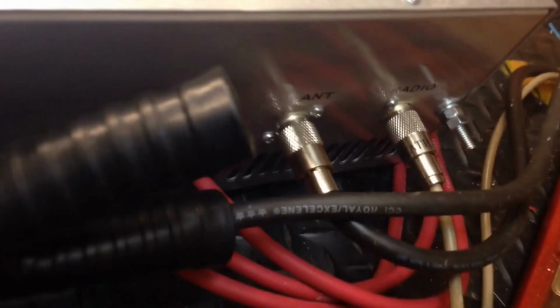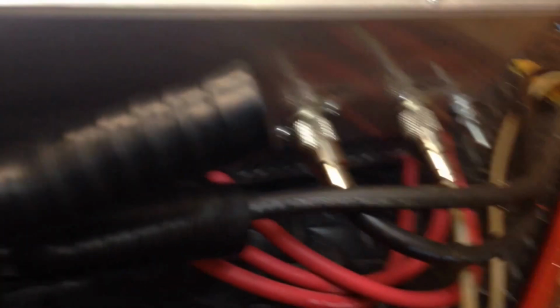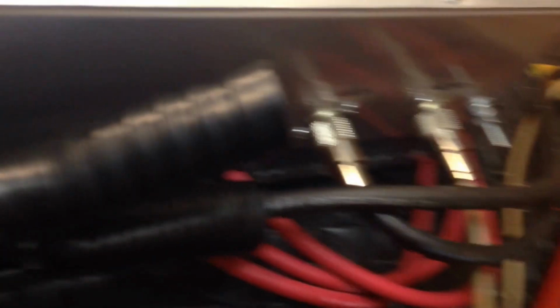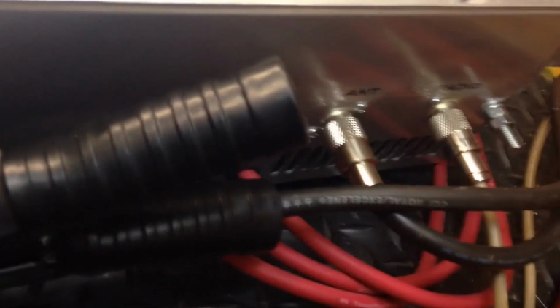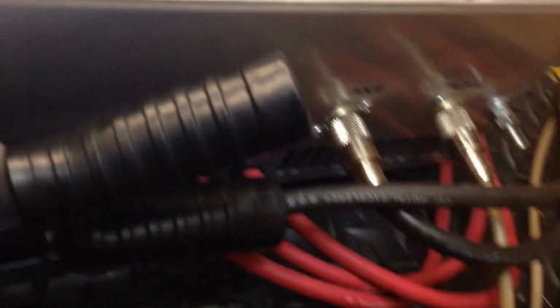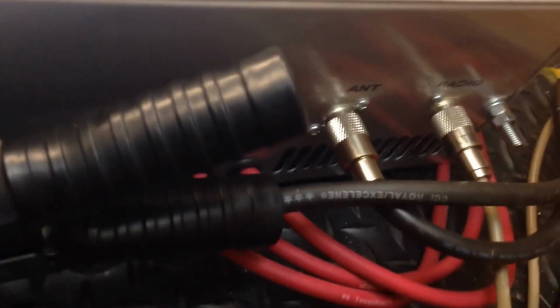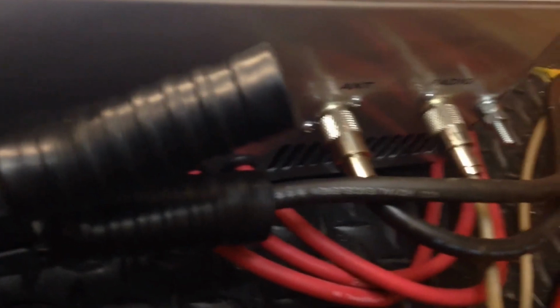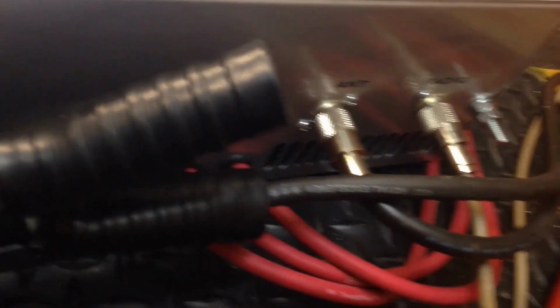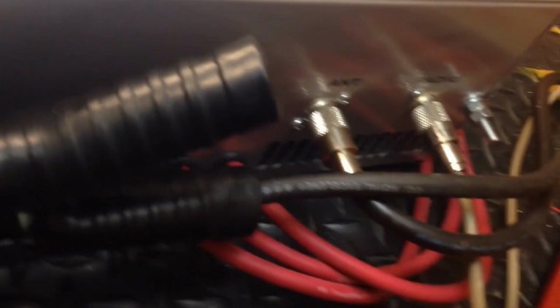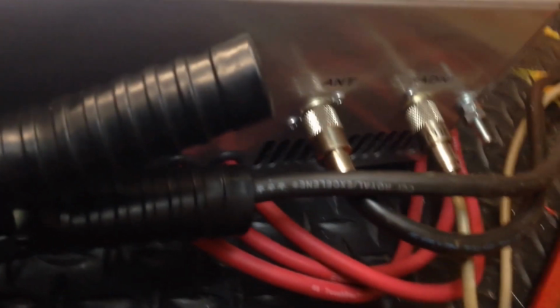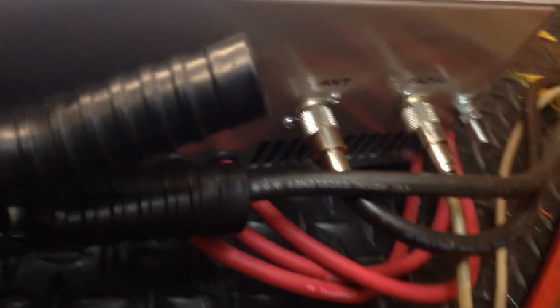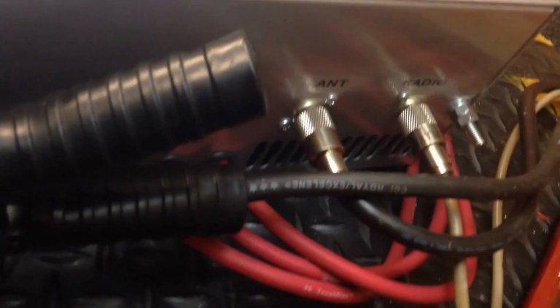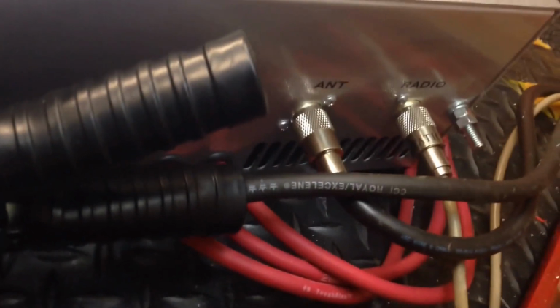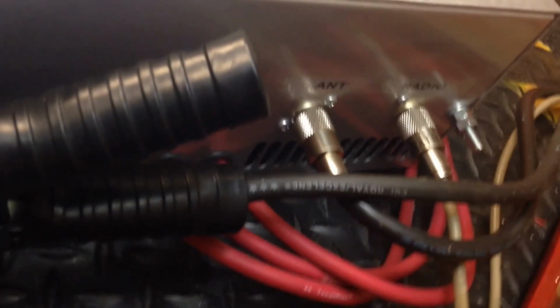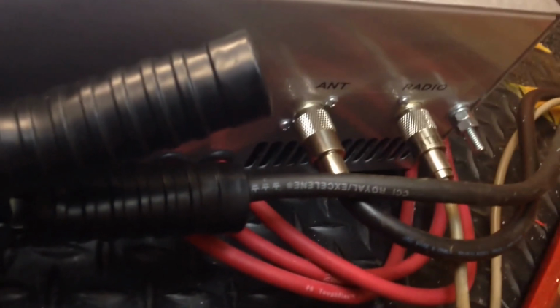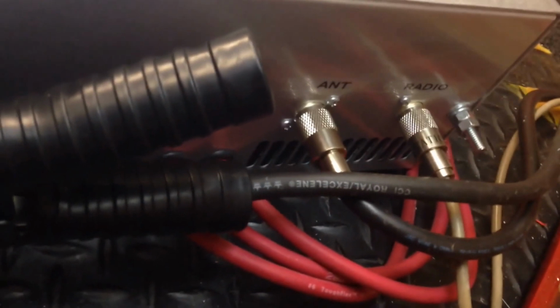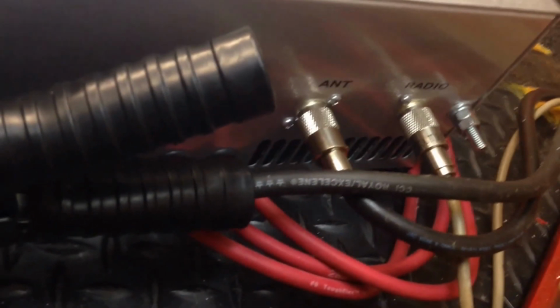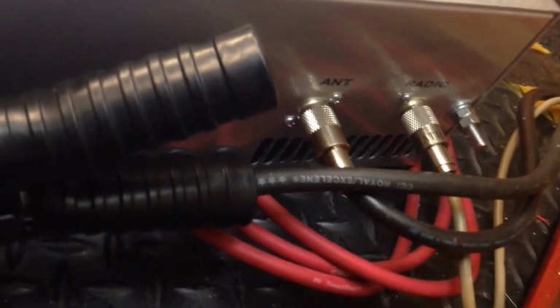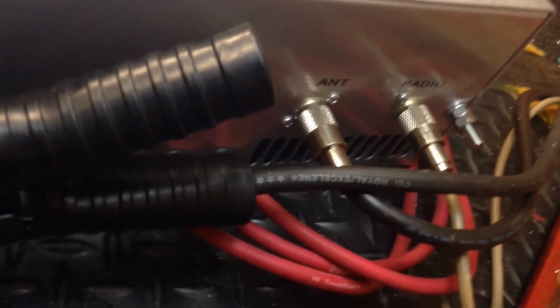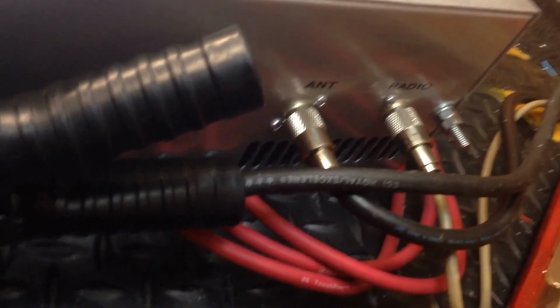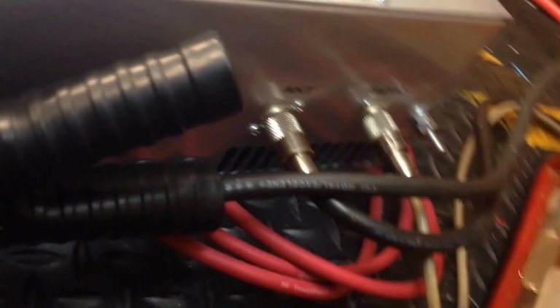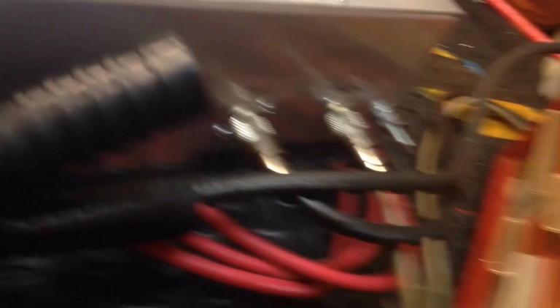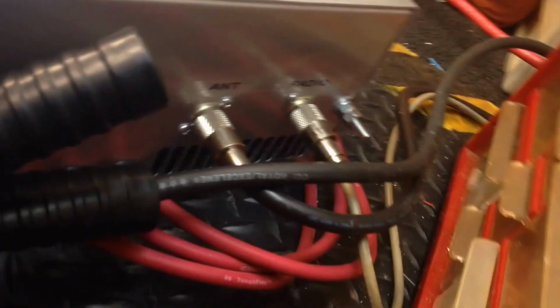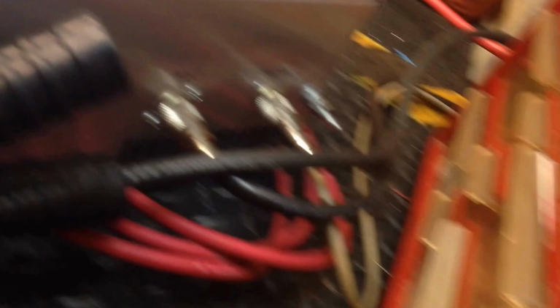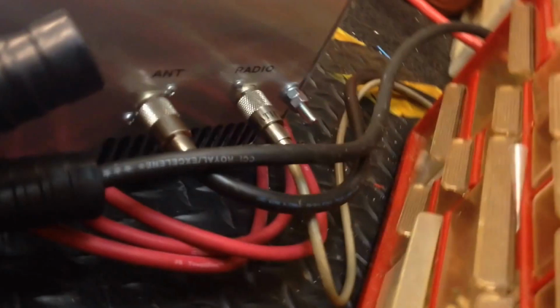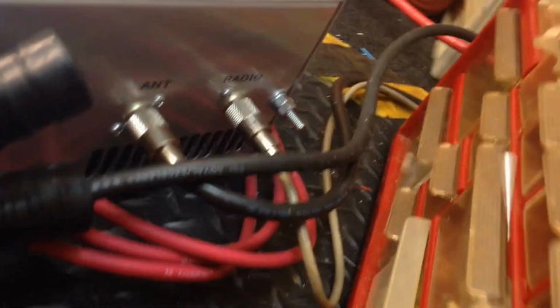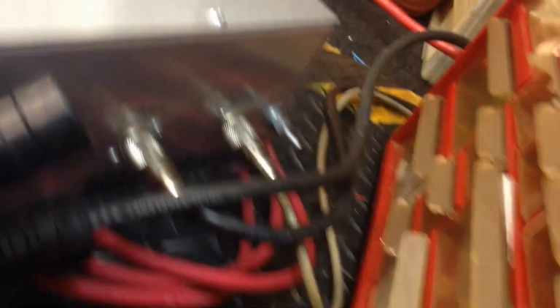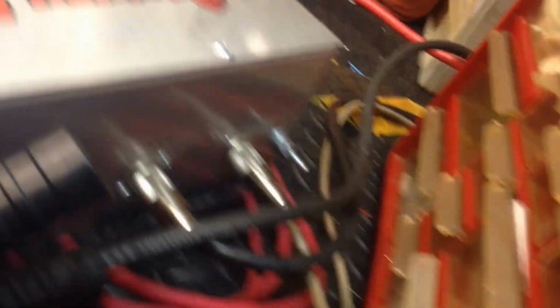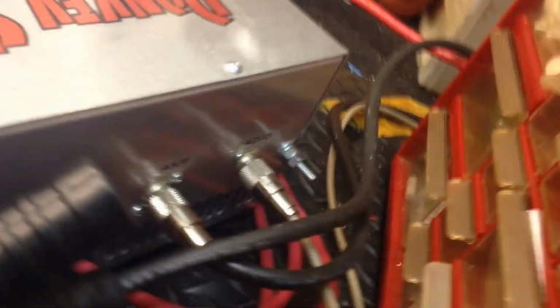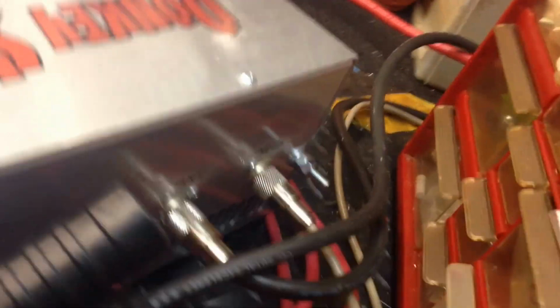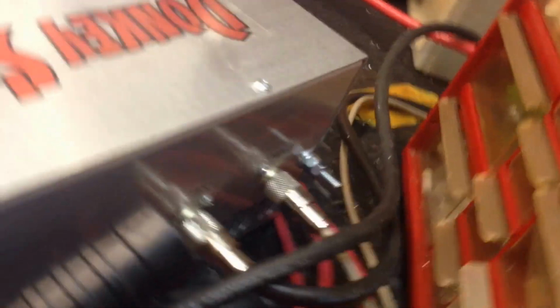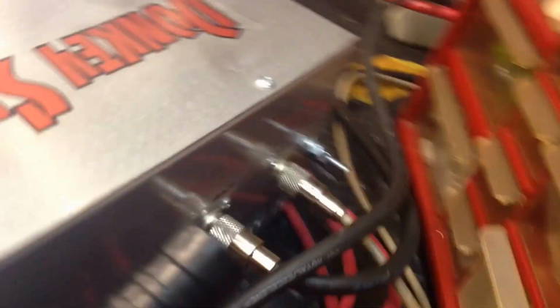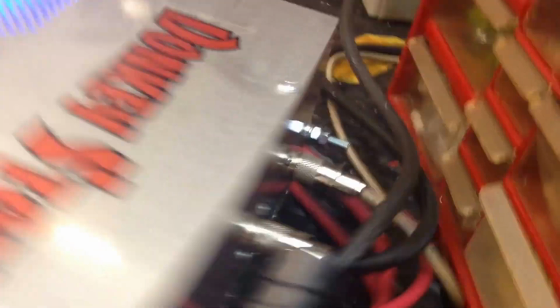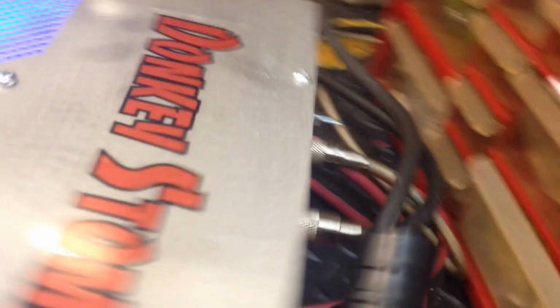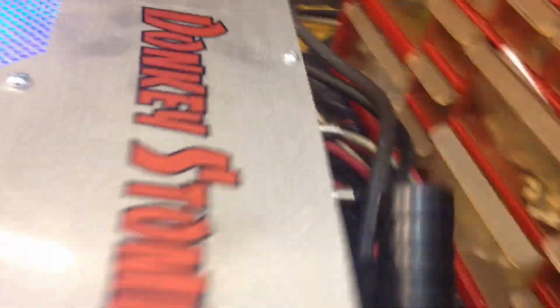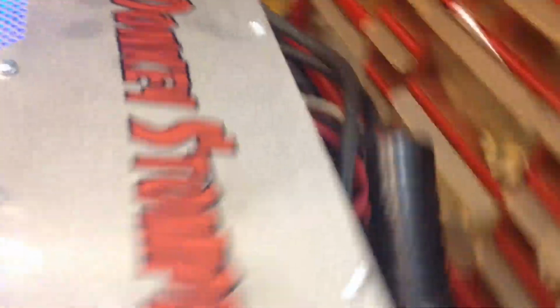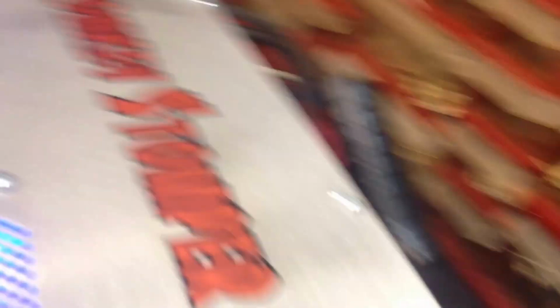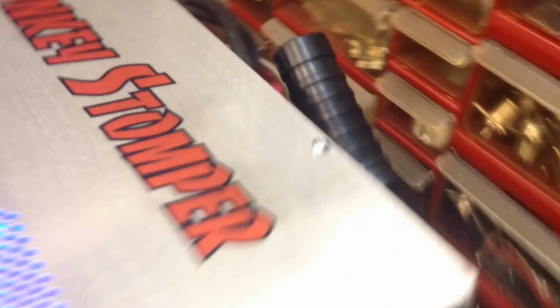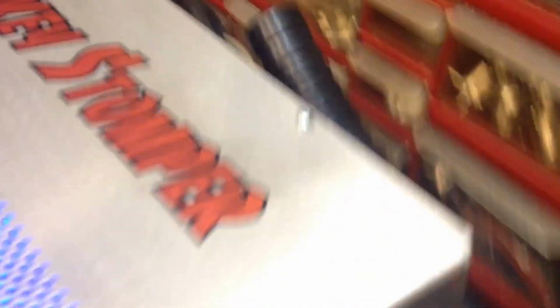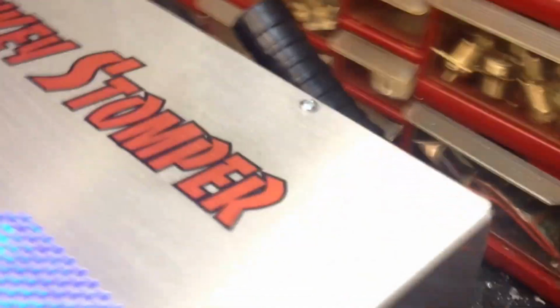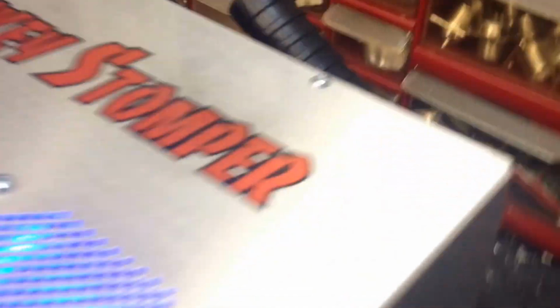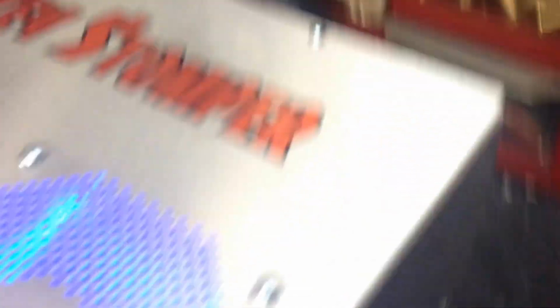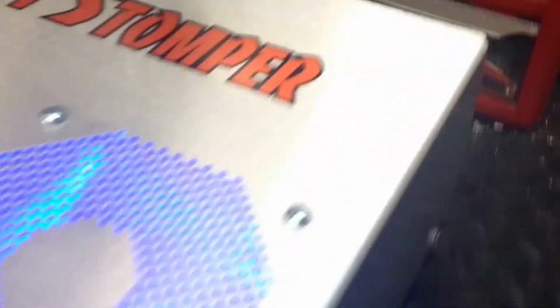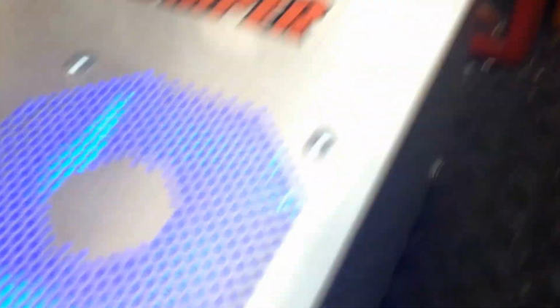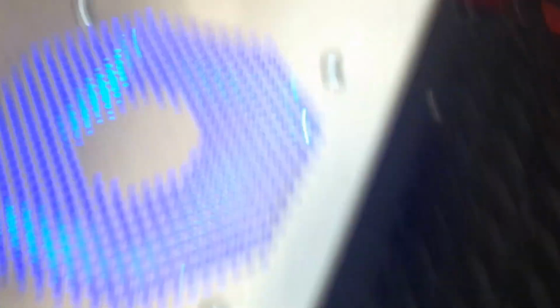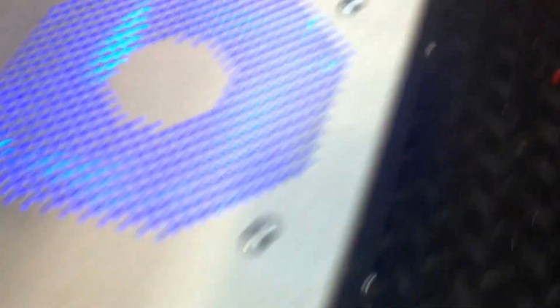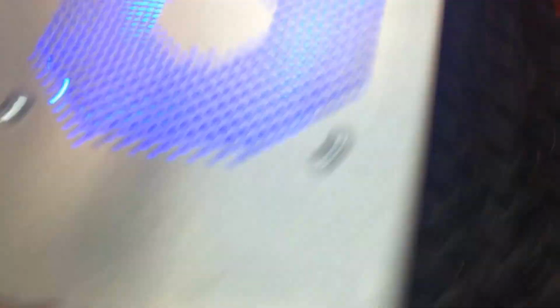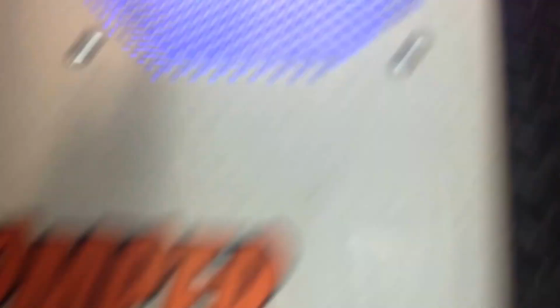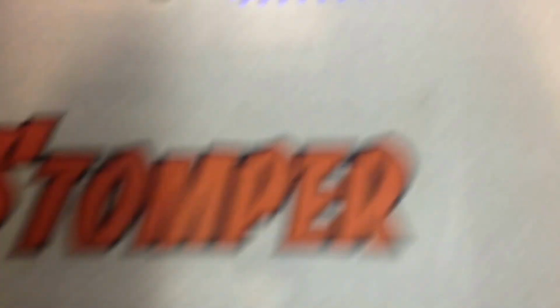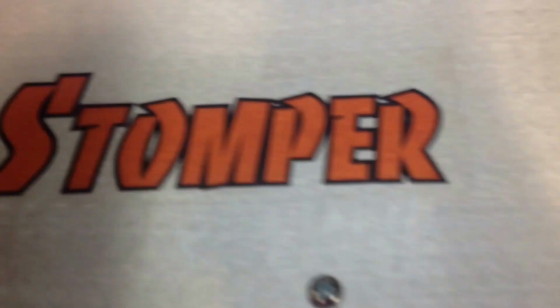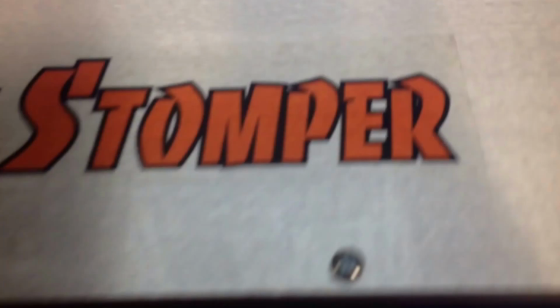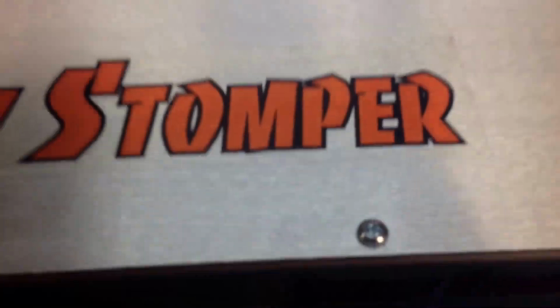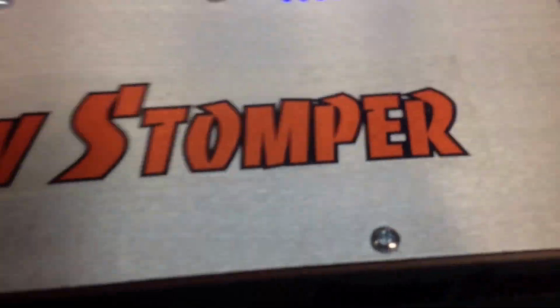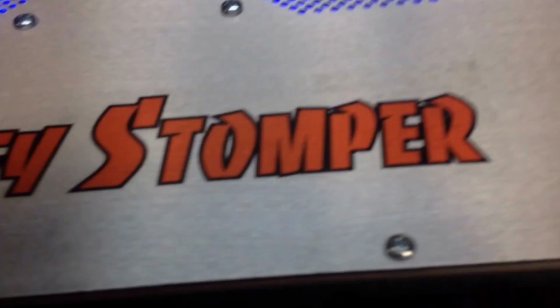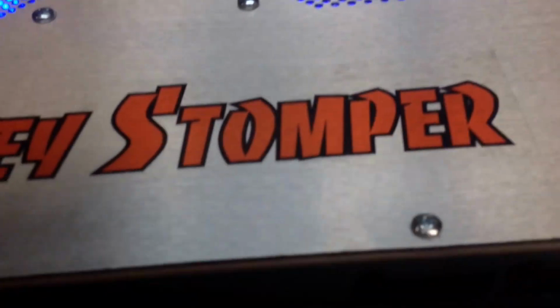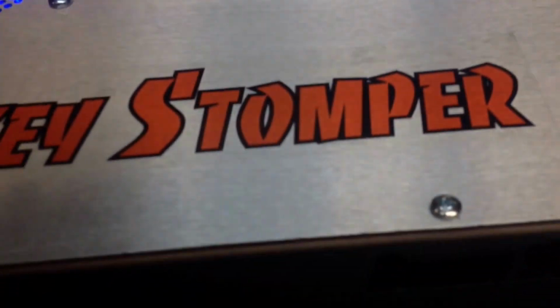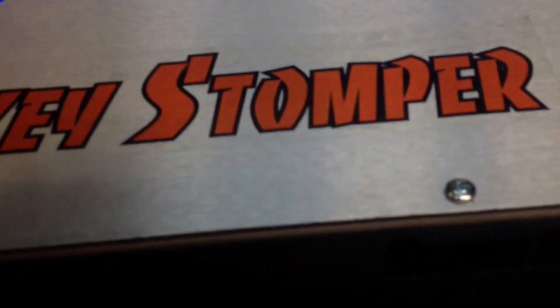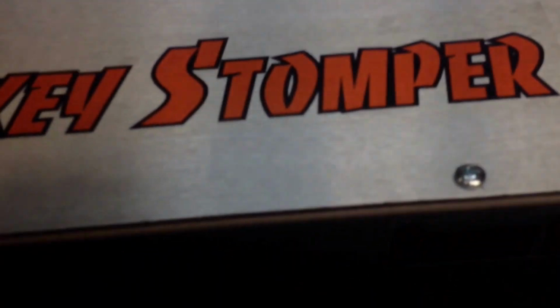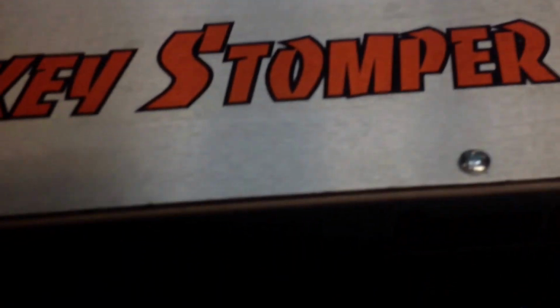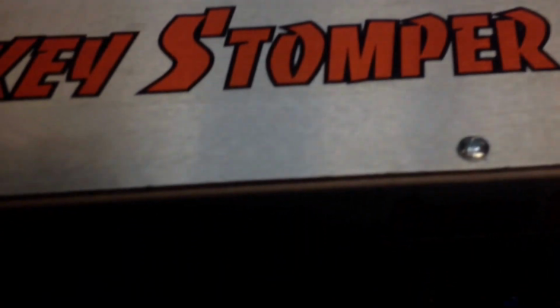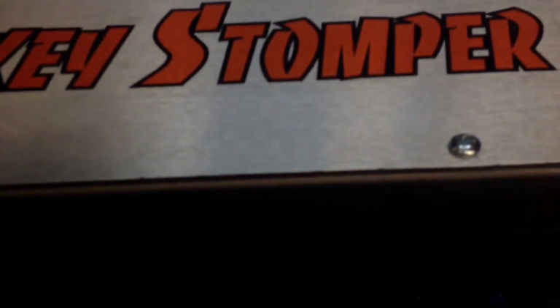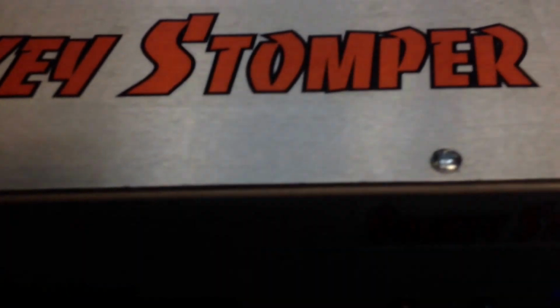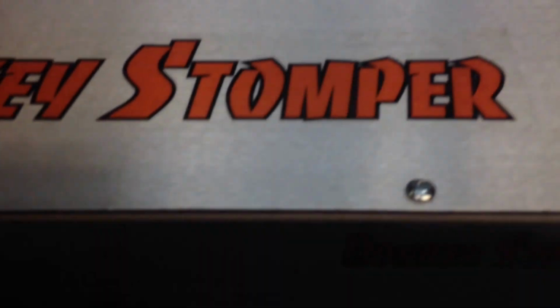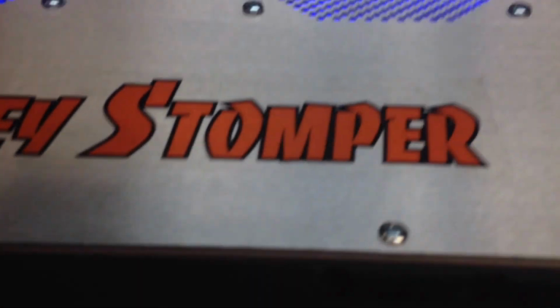It's a 10 pedal, that's great. Alright, let's see what she's made of.